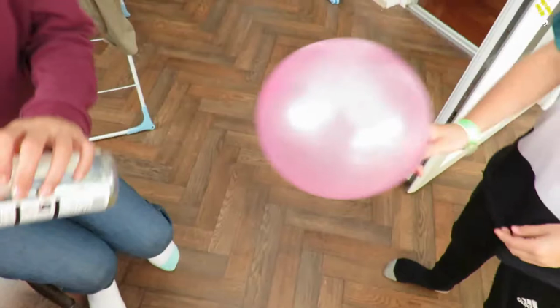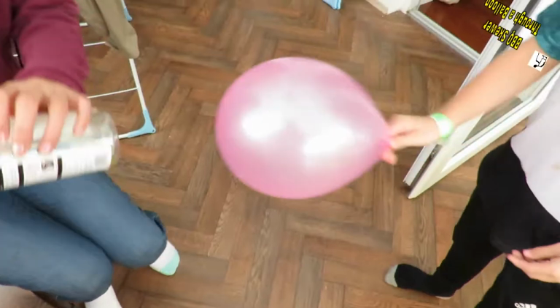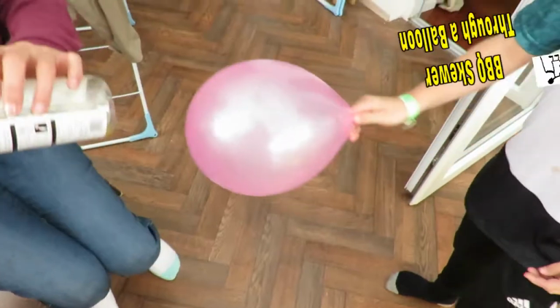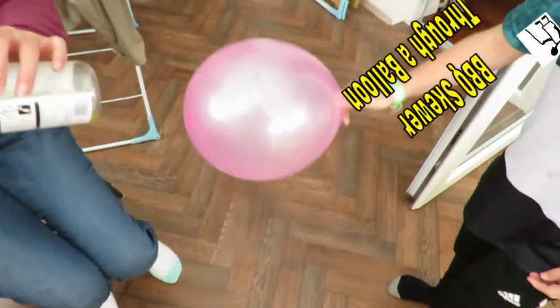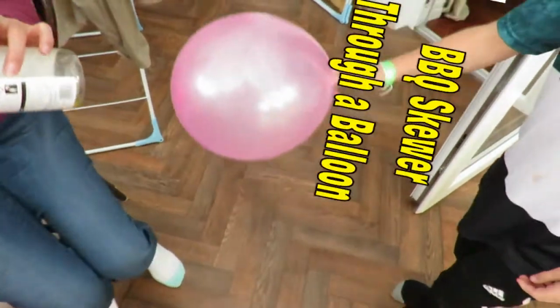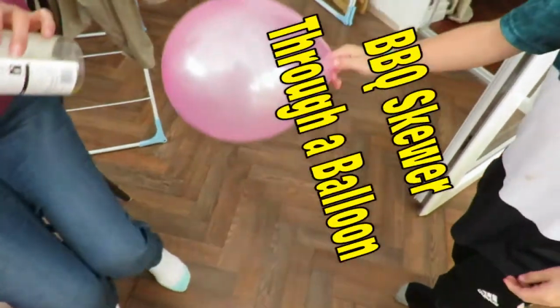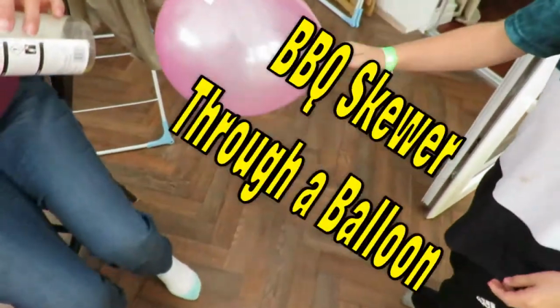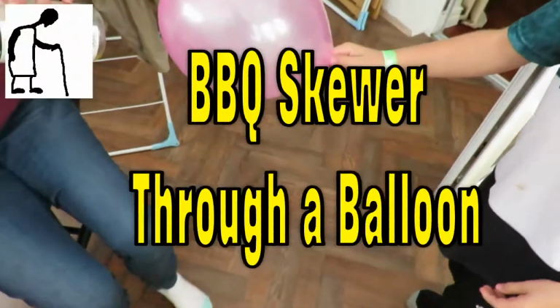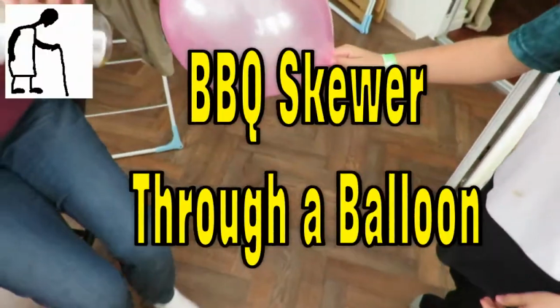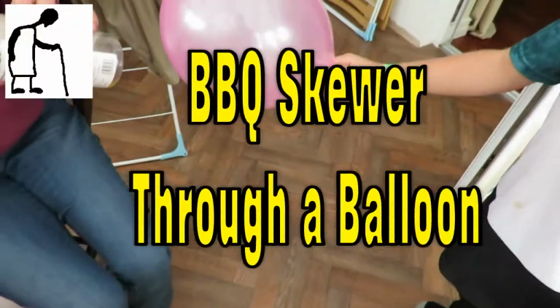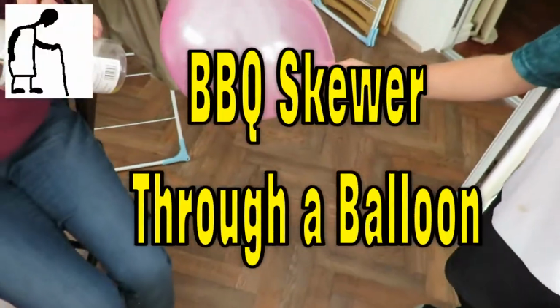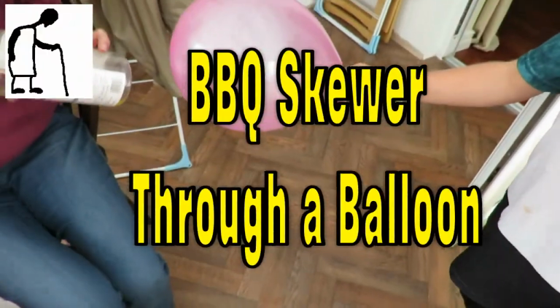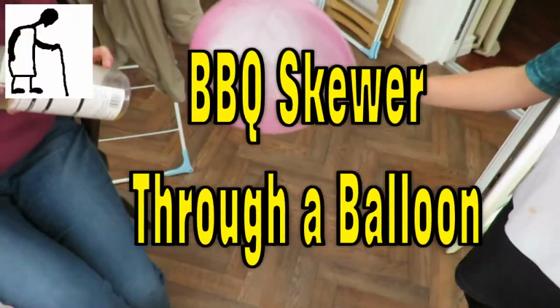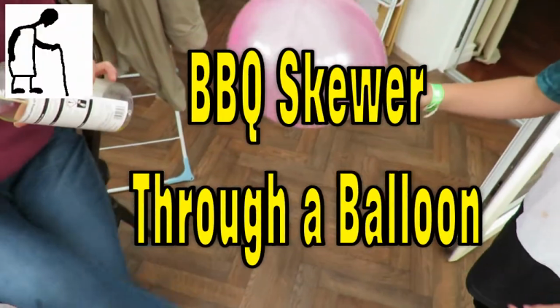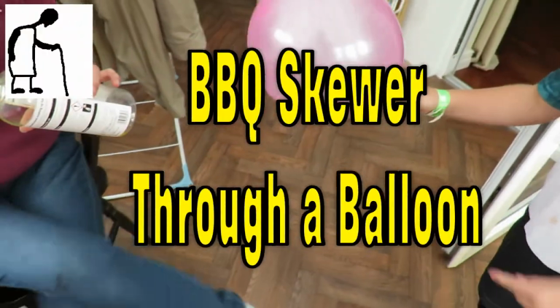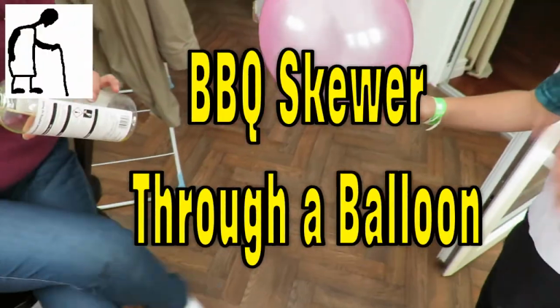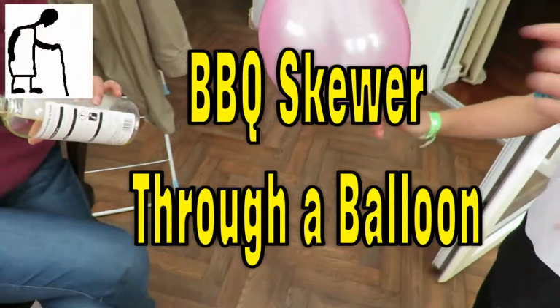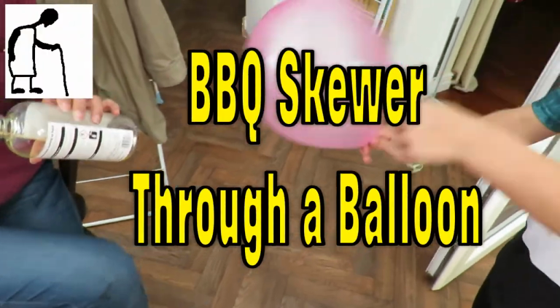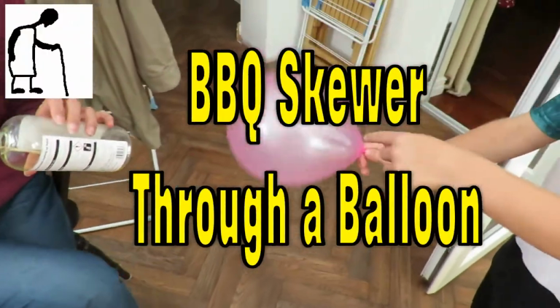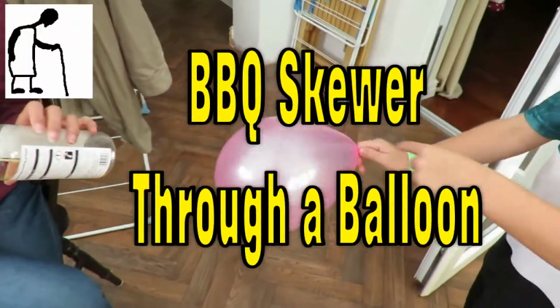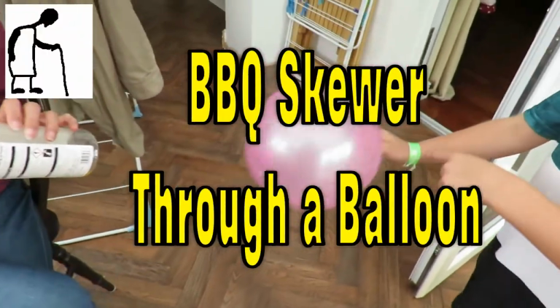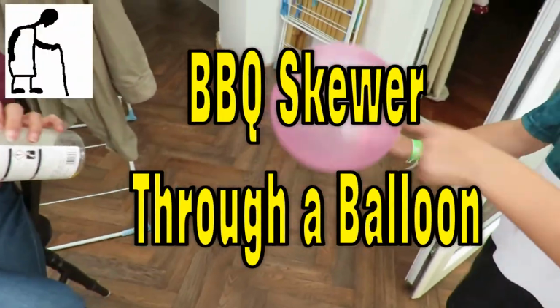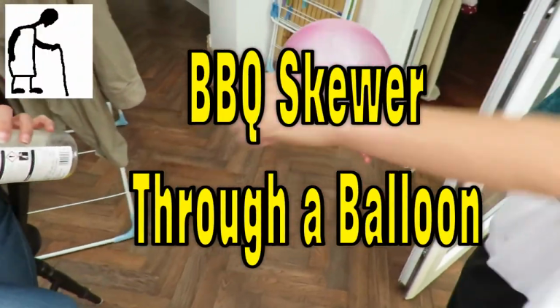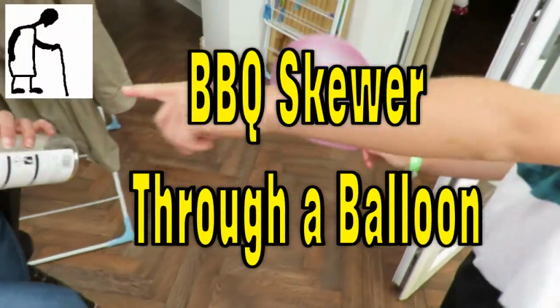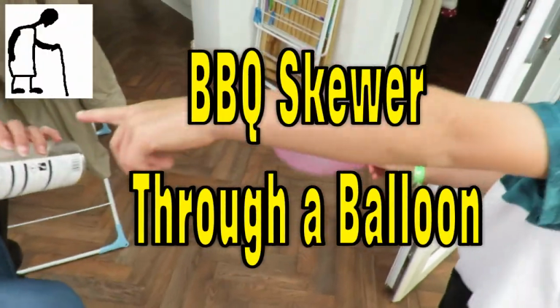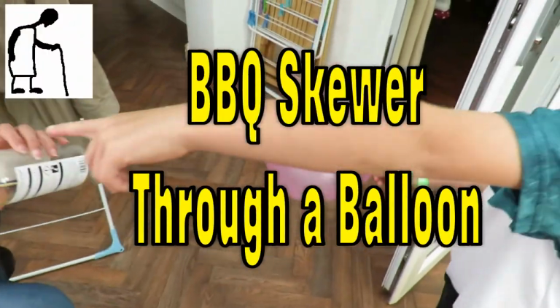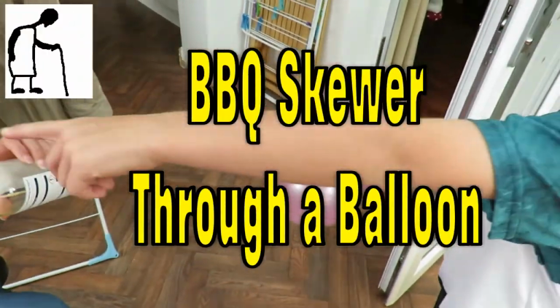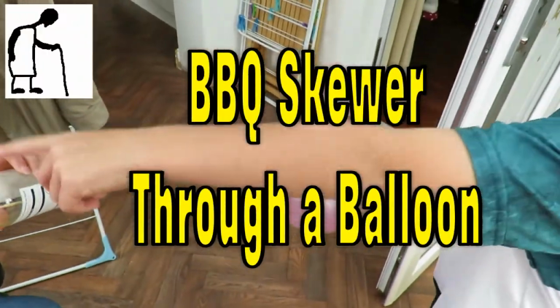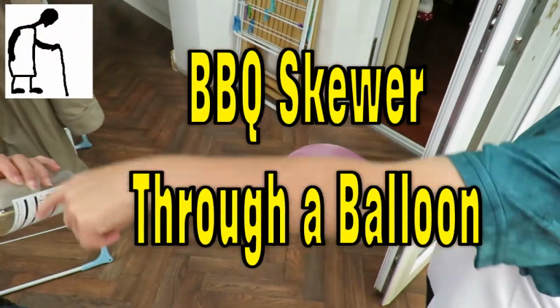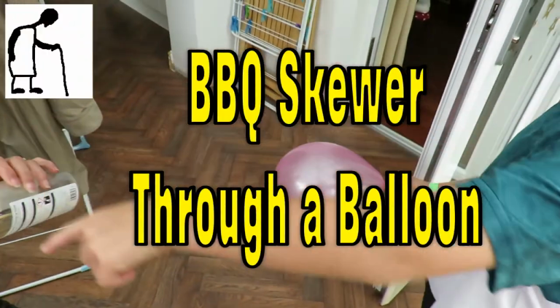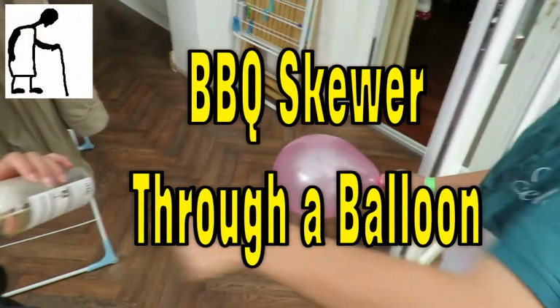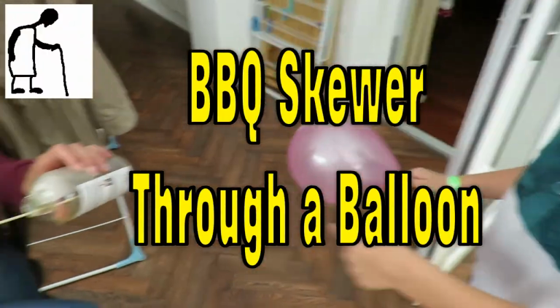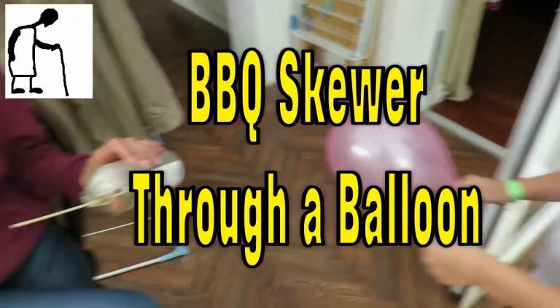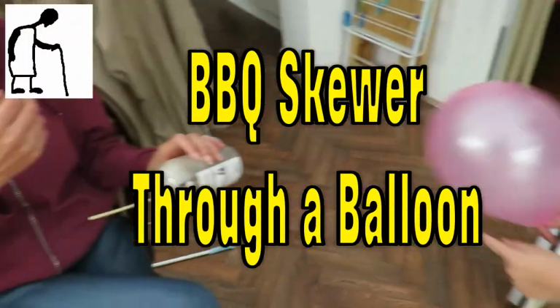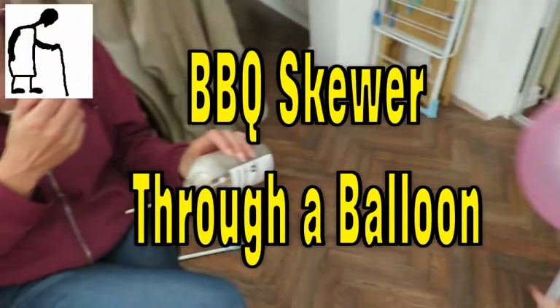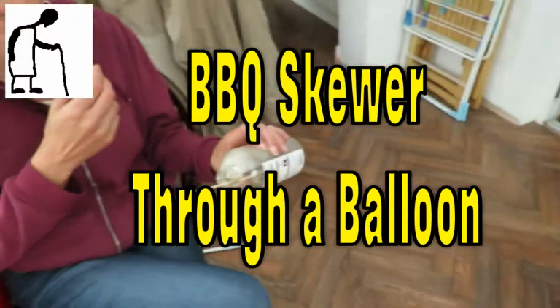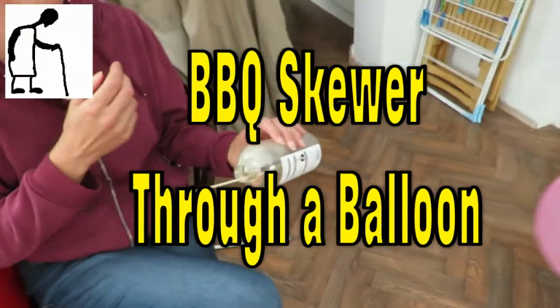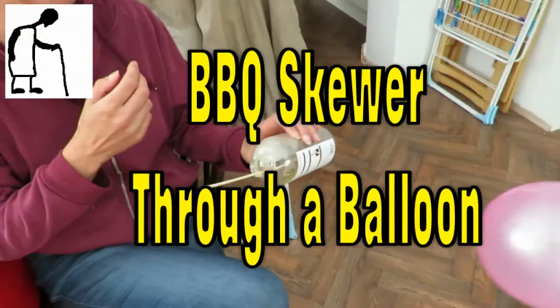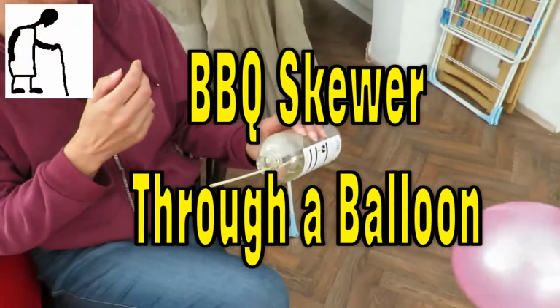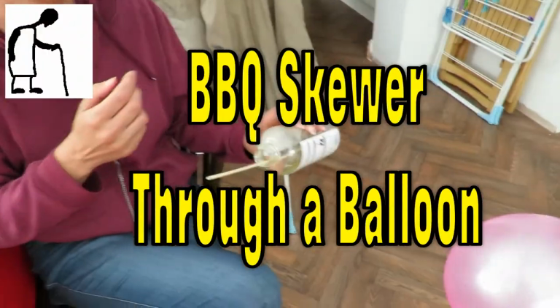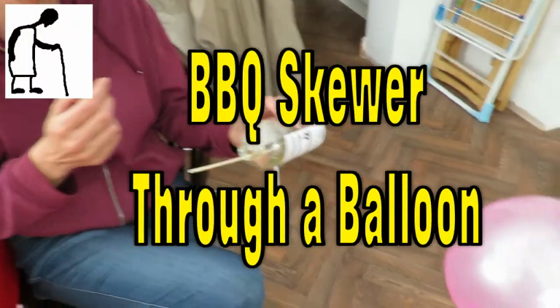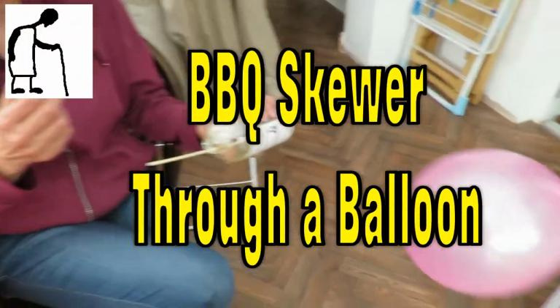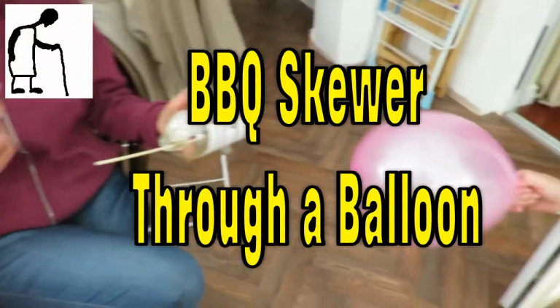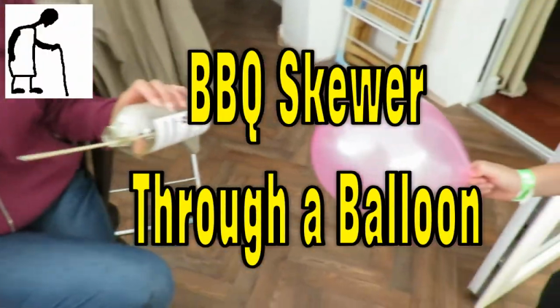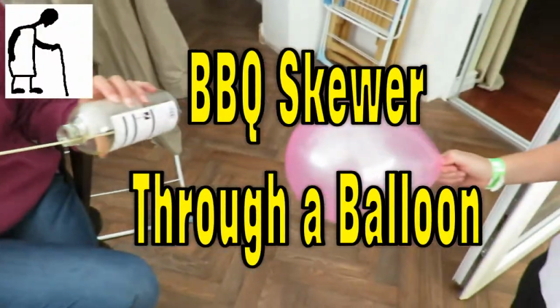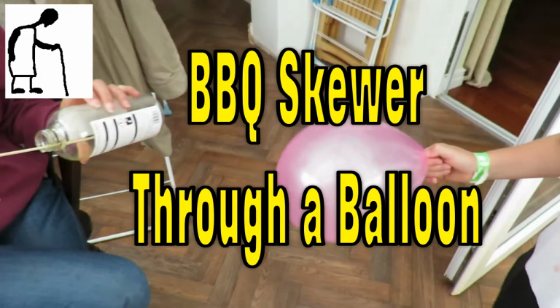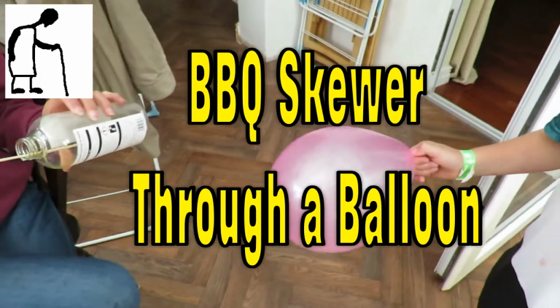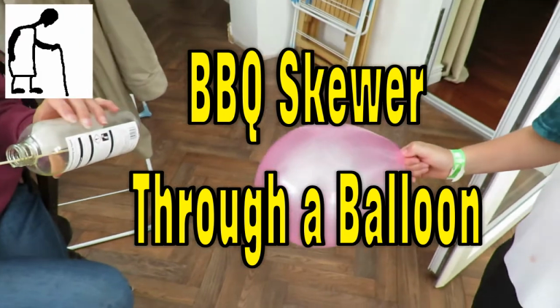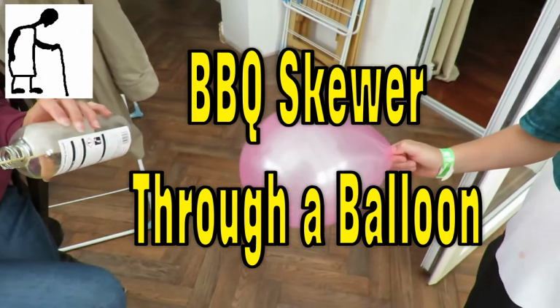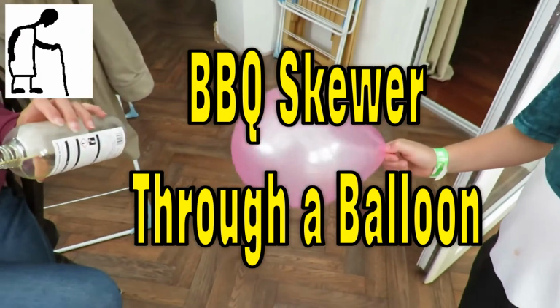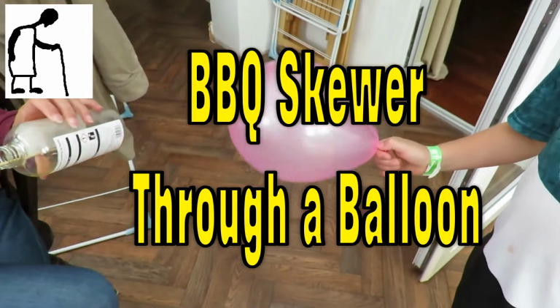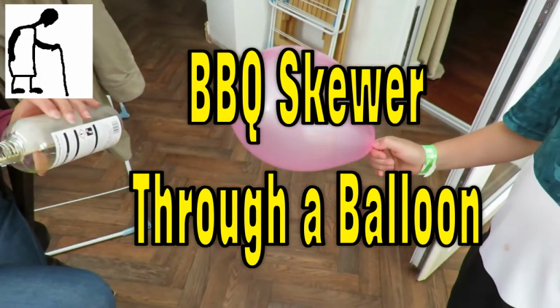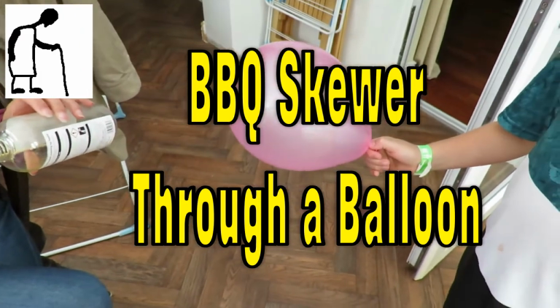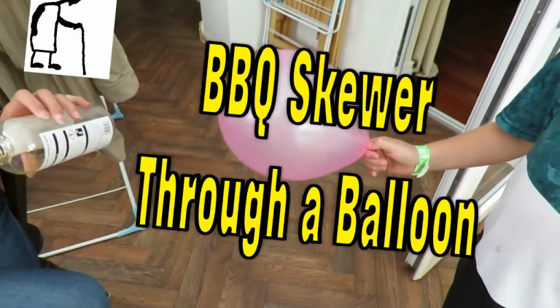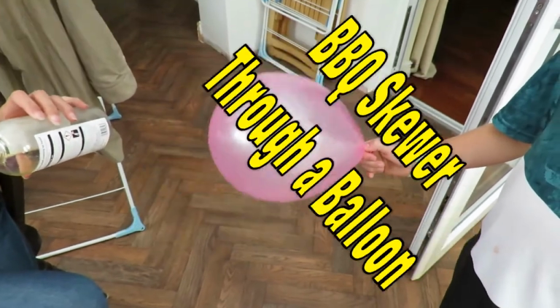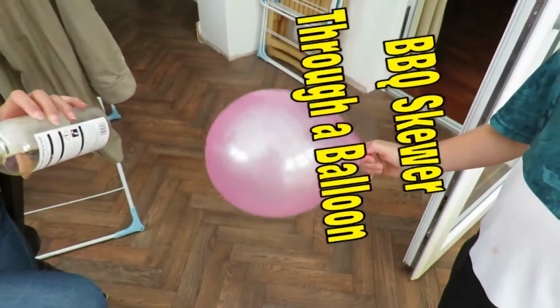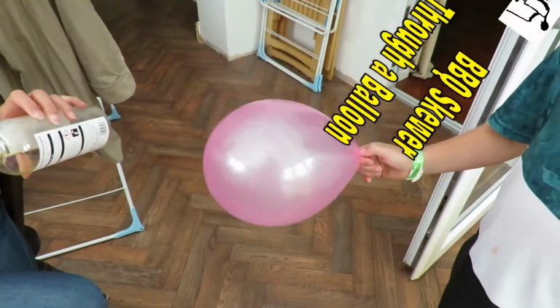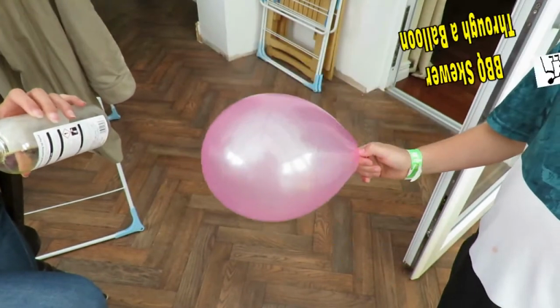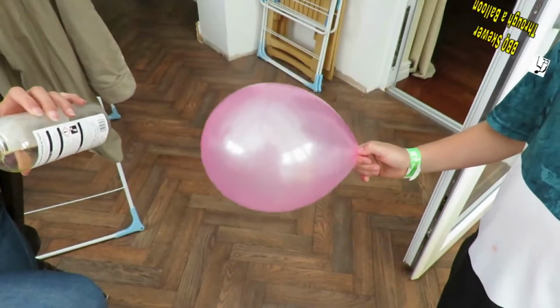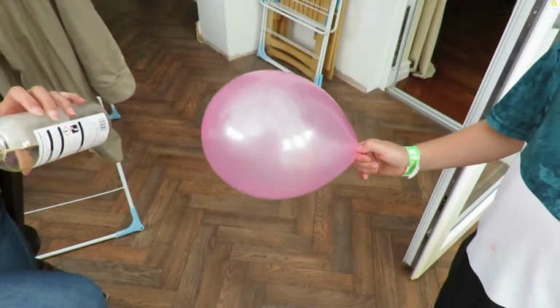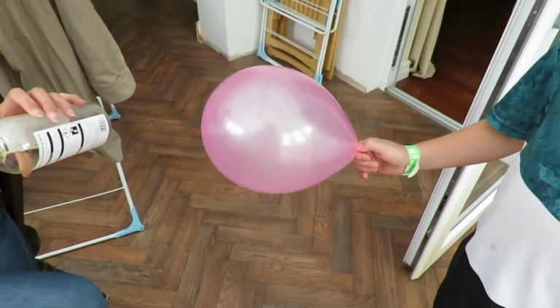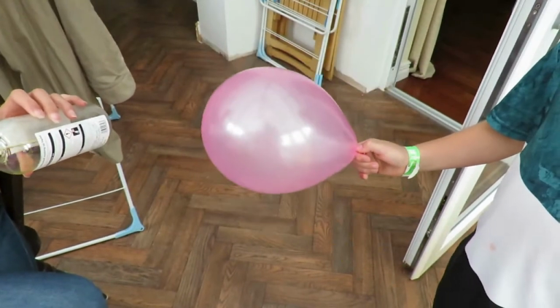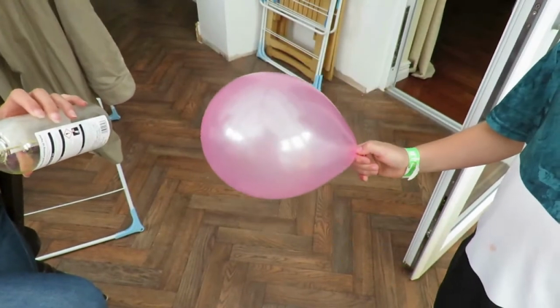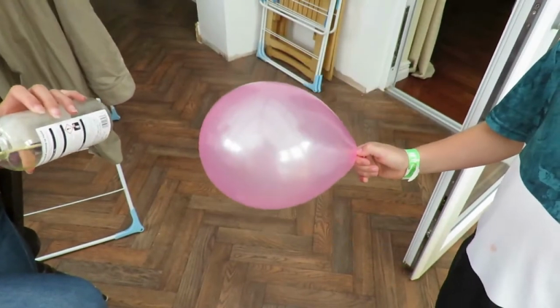So what are we going to do? Put a kebab stick through the balloon. So you blew up the balloon?